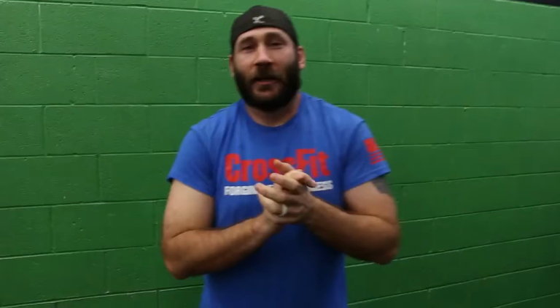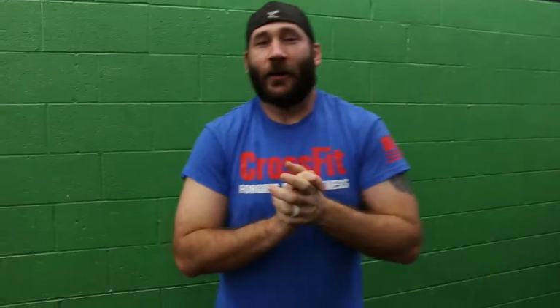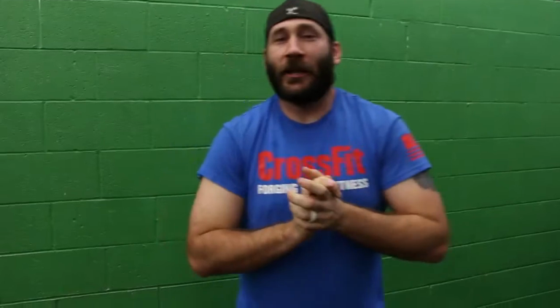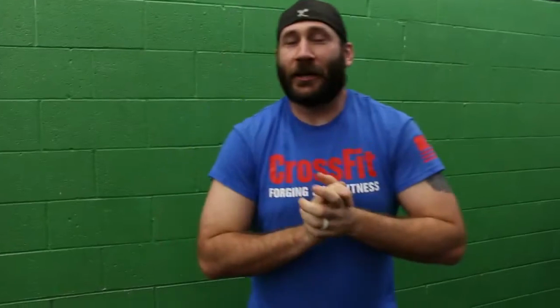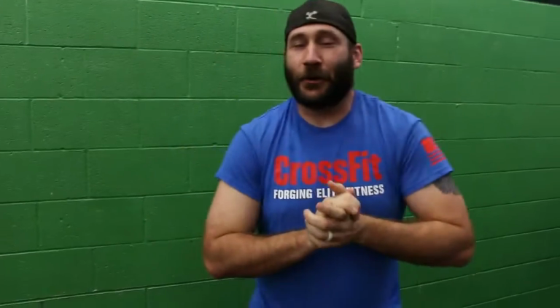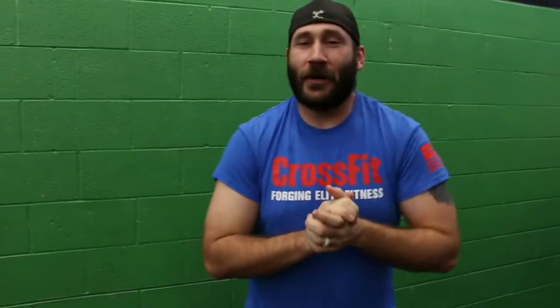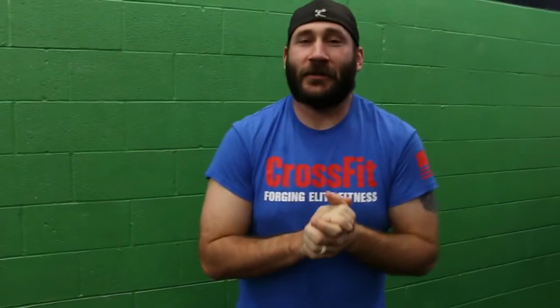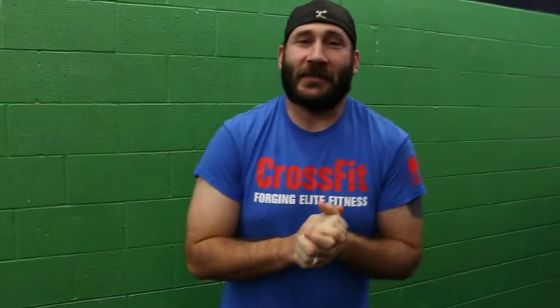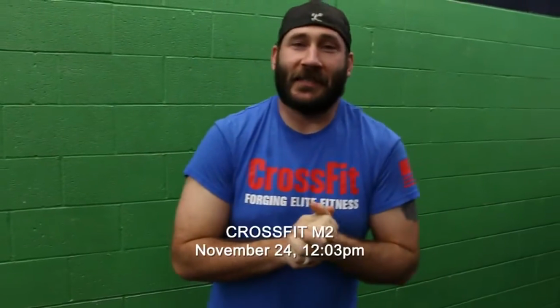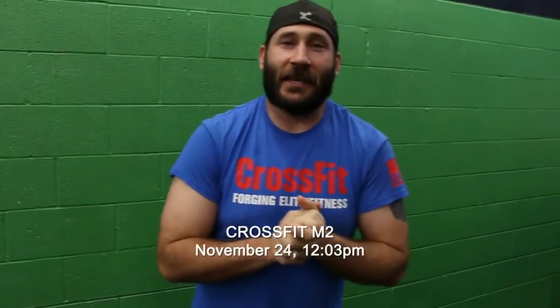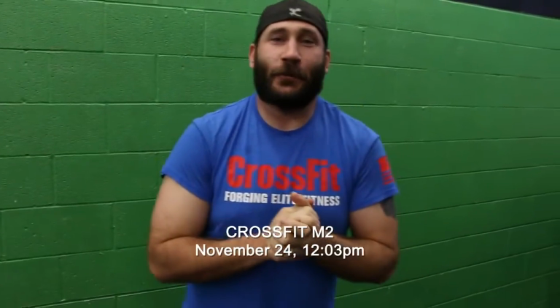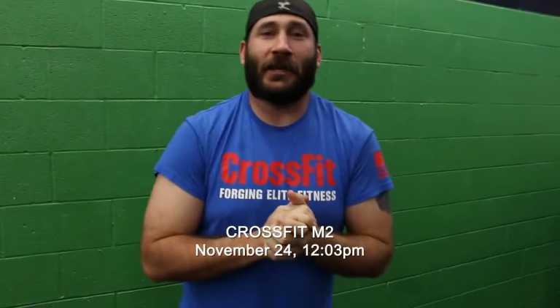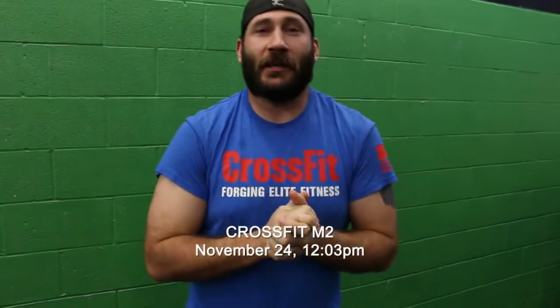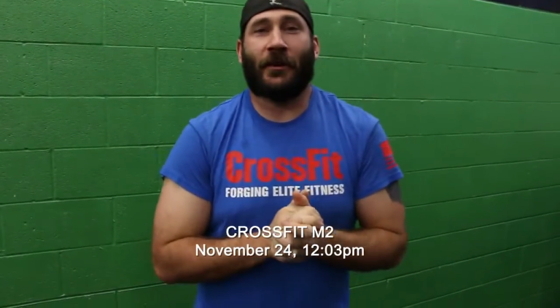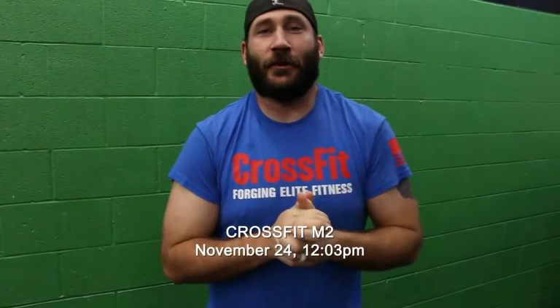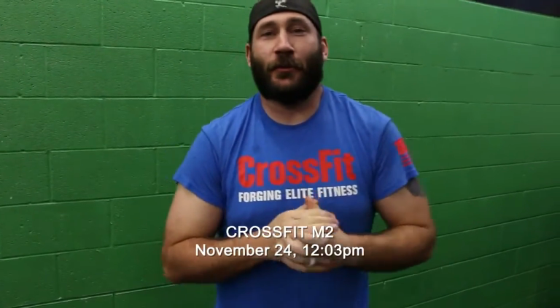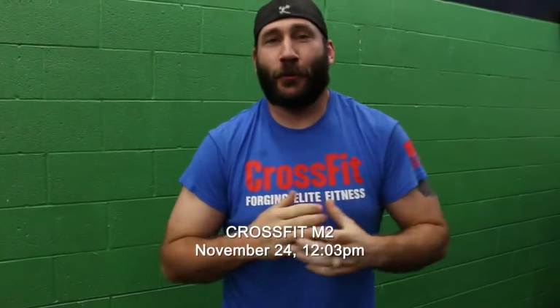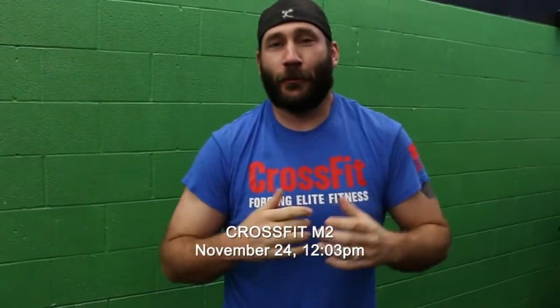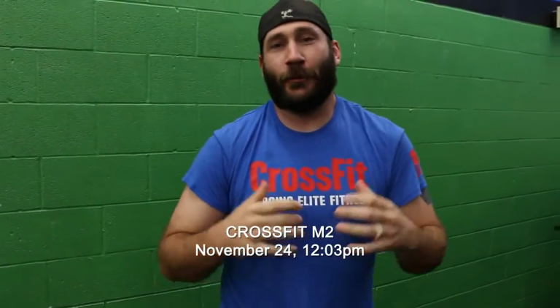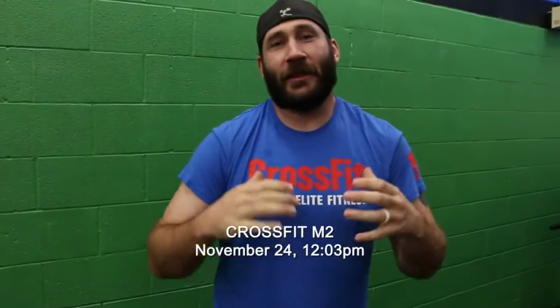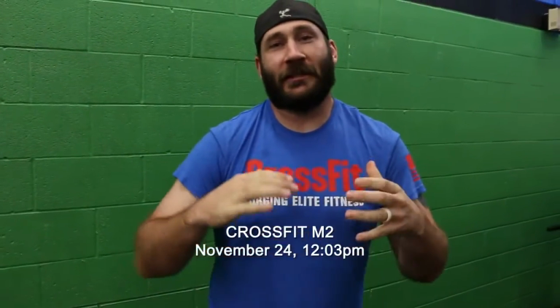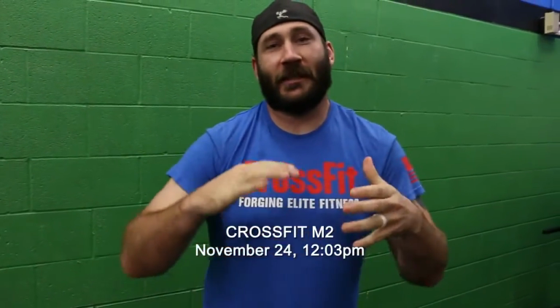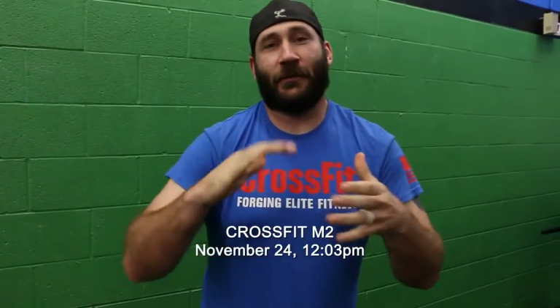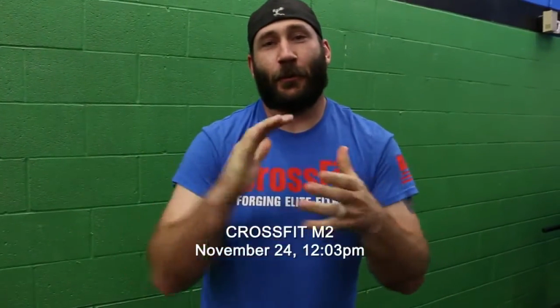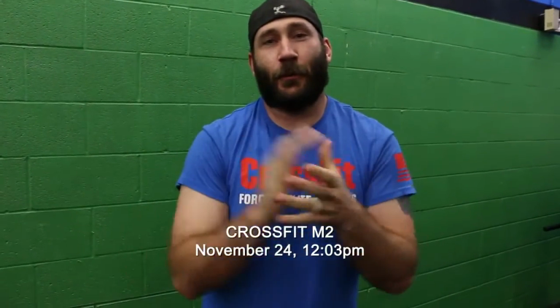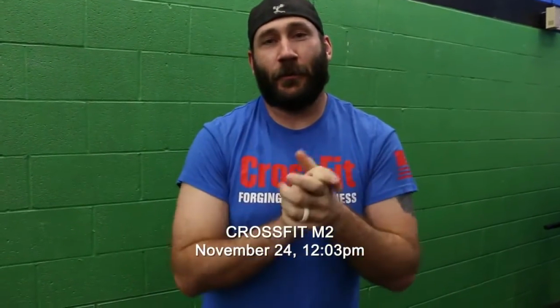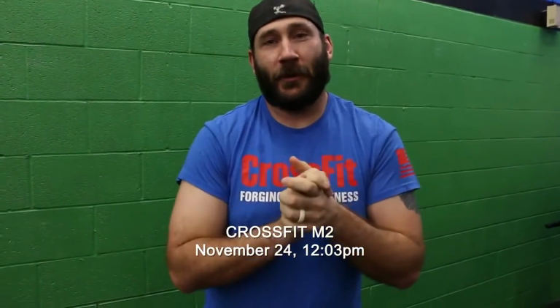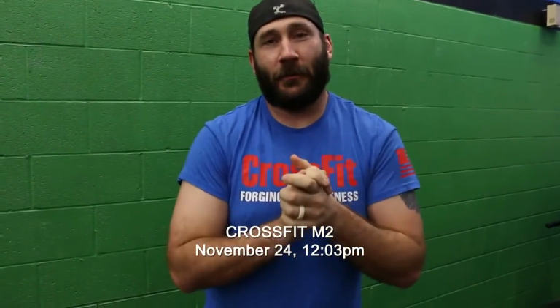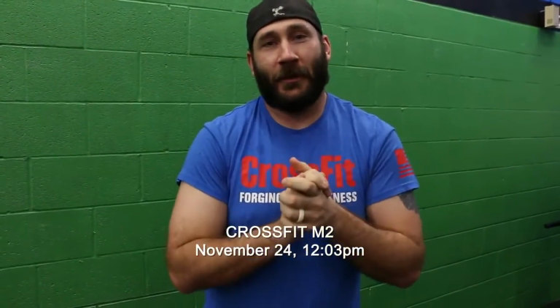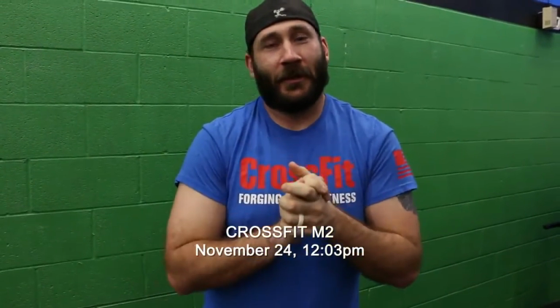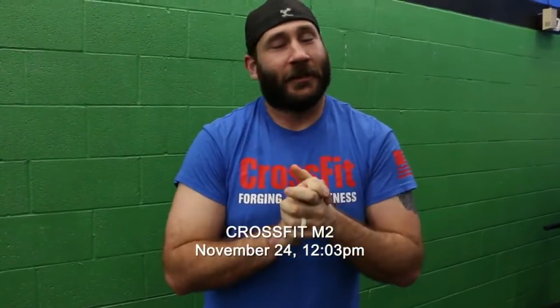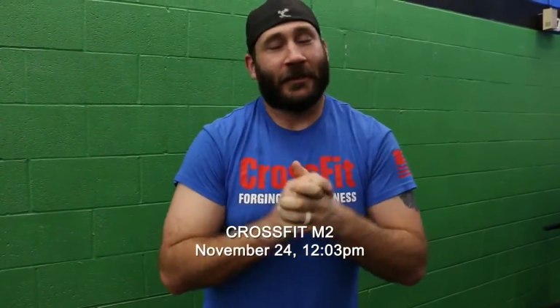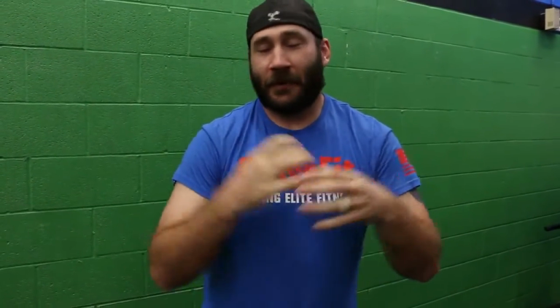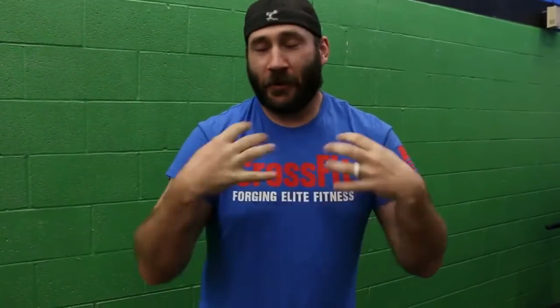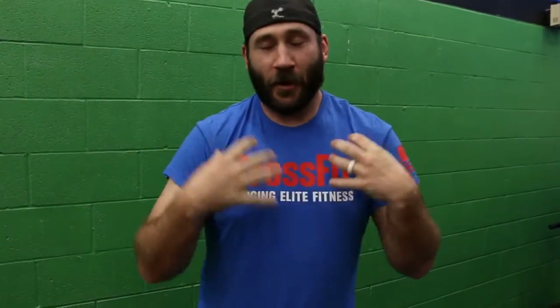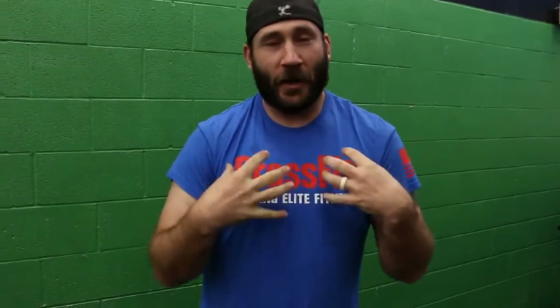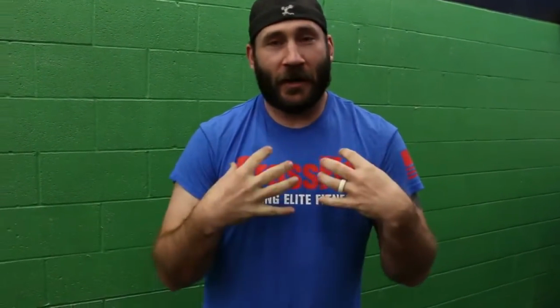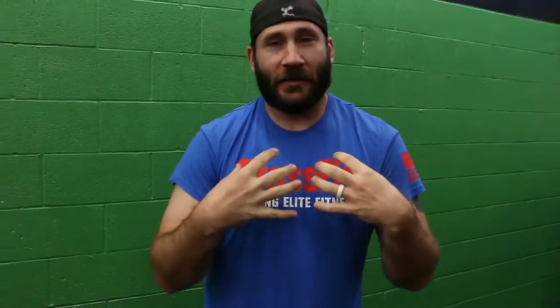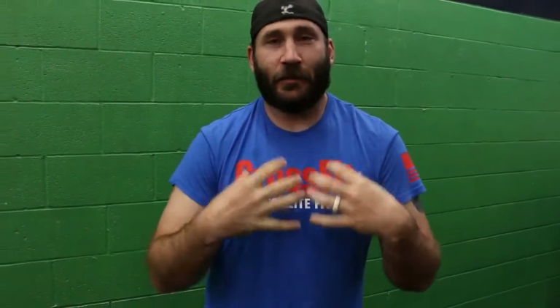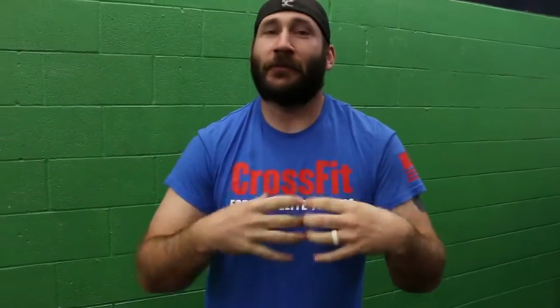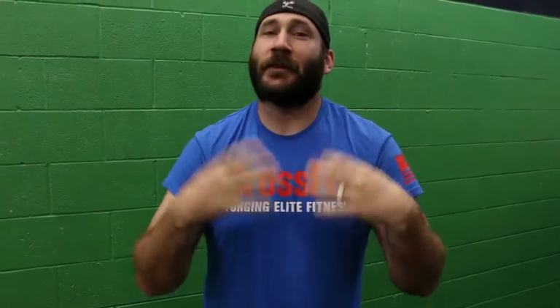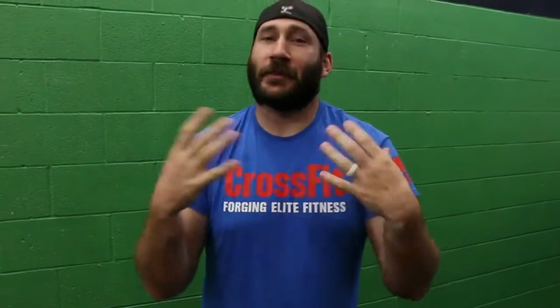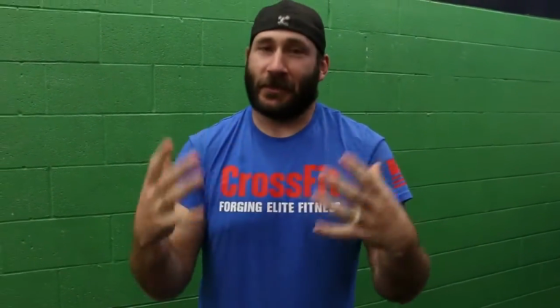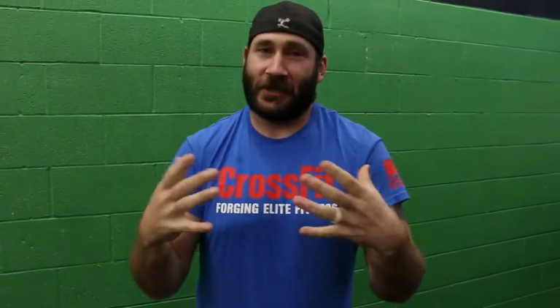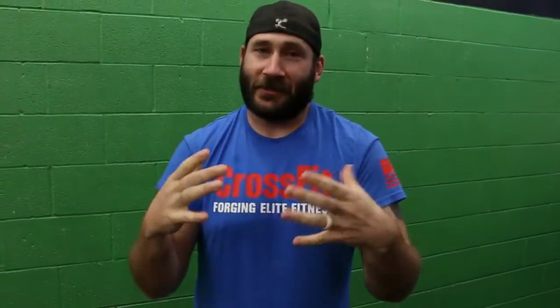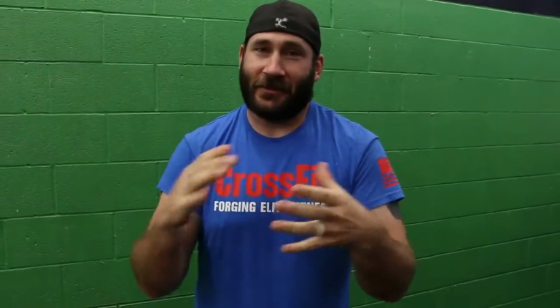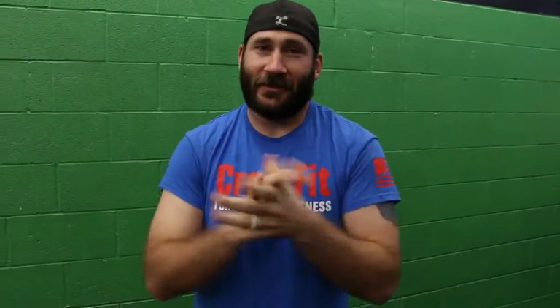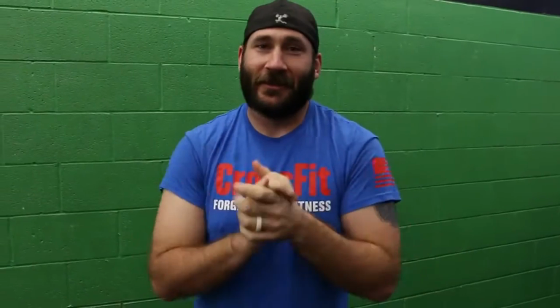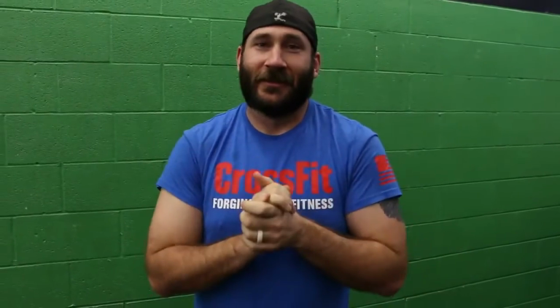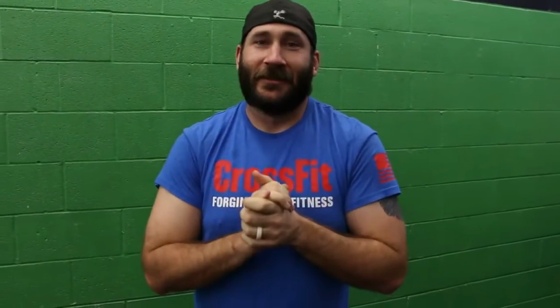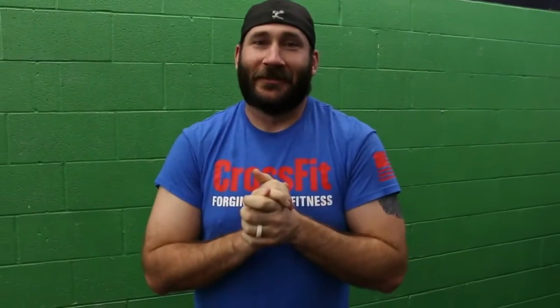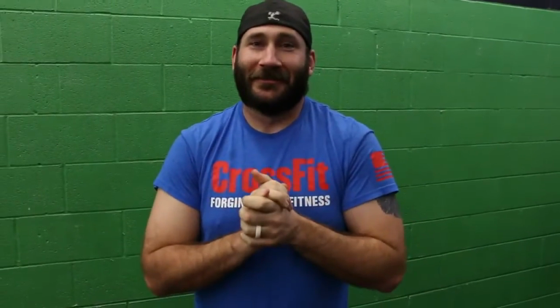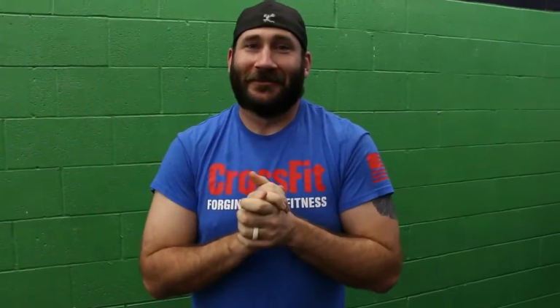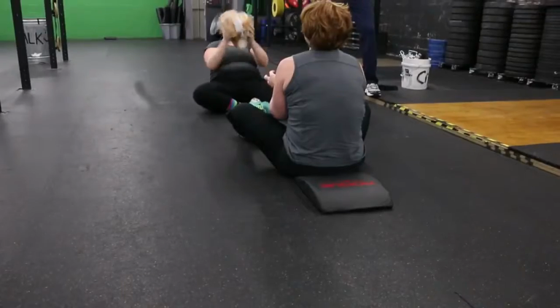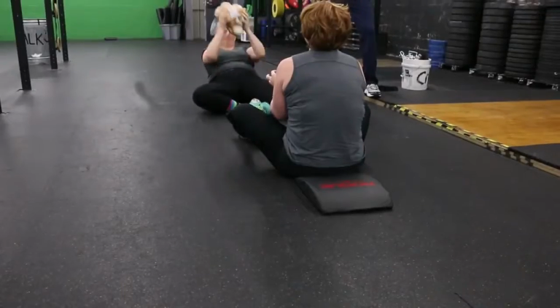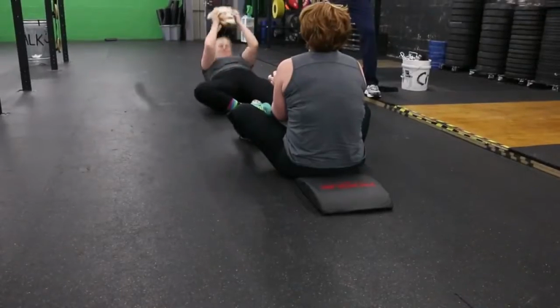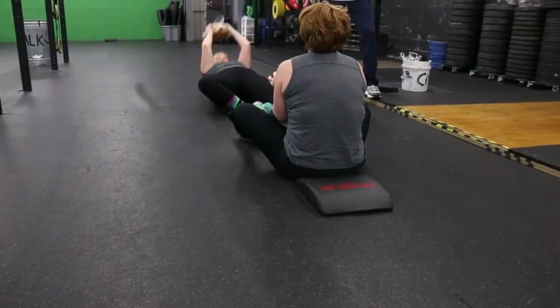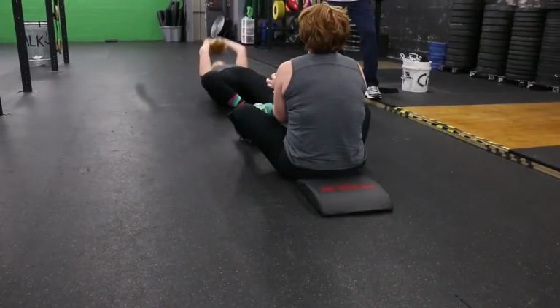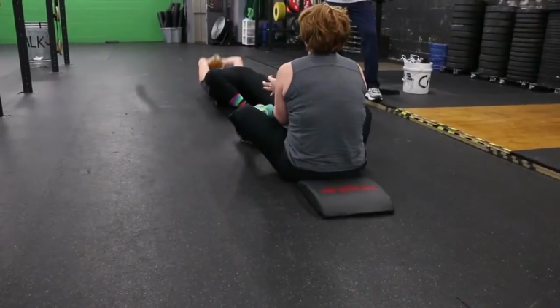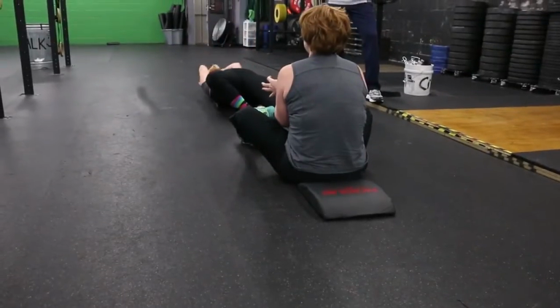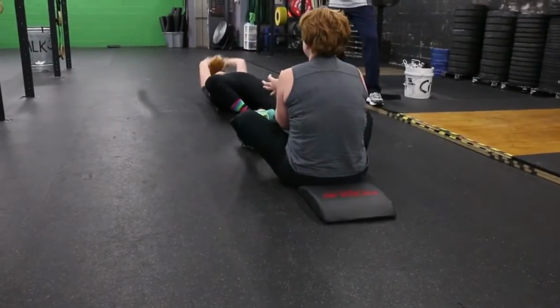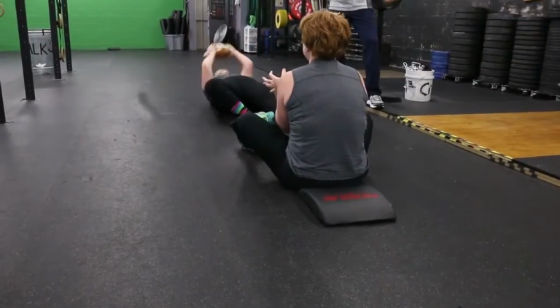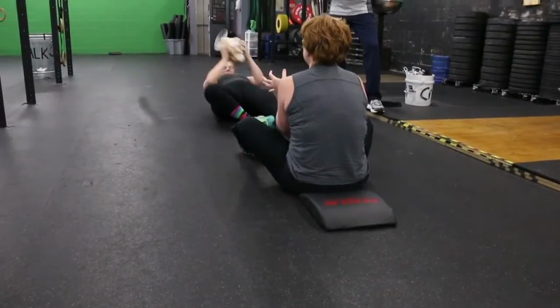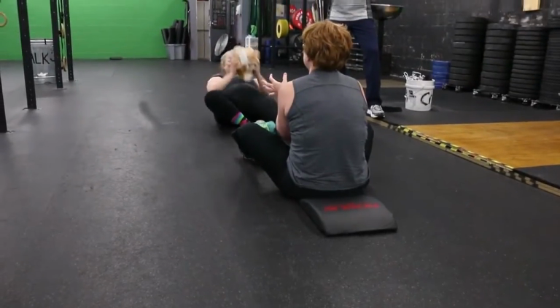Well, at CrossFit today, we did our normal Thanksgiving warm-up — not for our bodies, but for the turkeys. Come on, Genie, you're doing great.